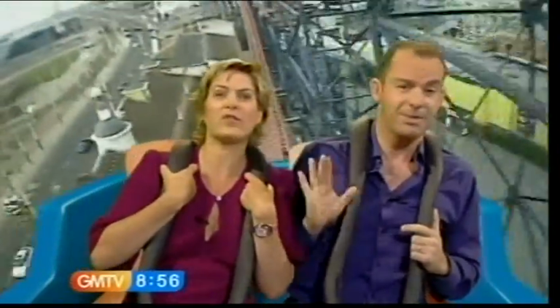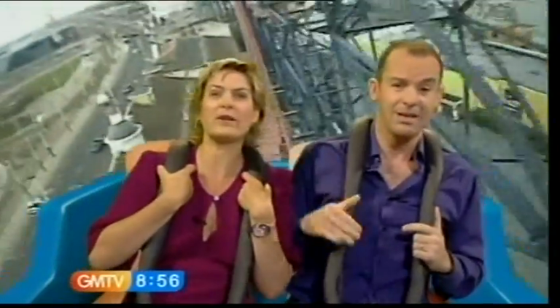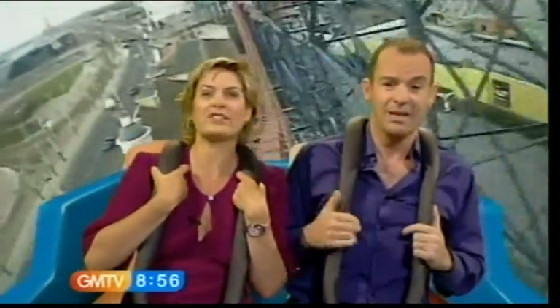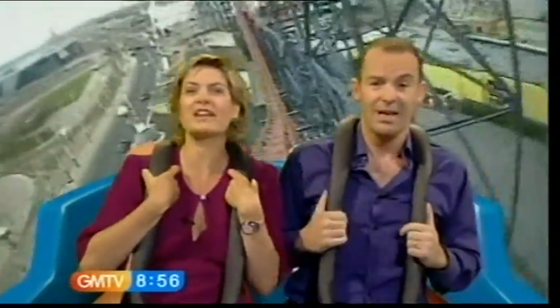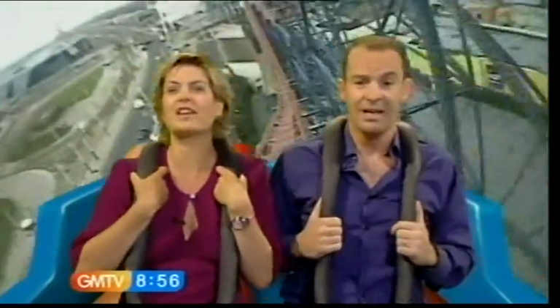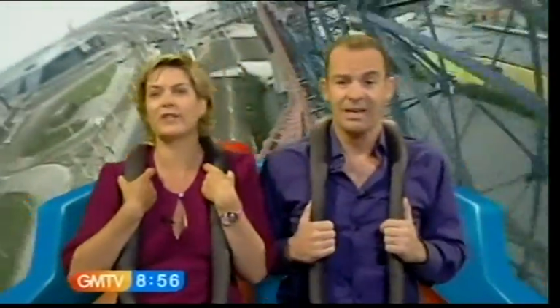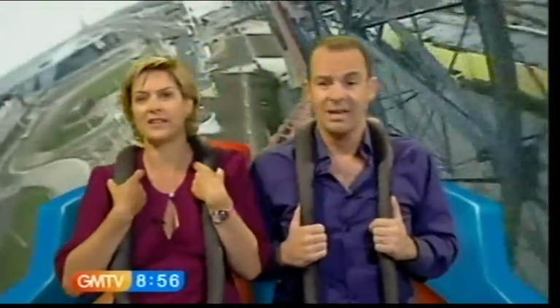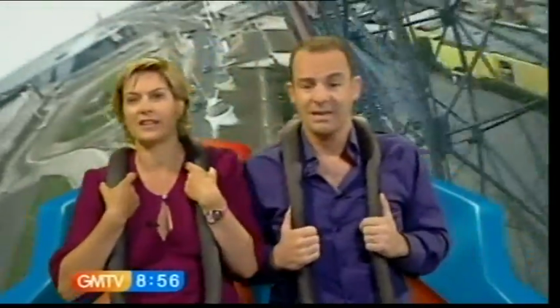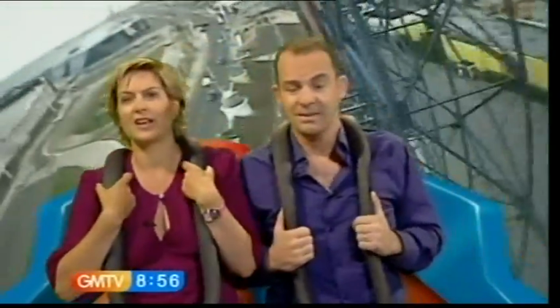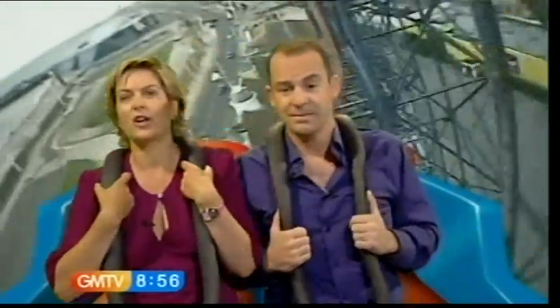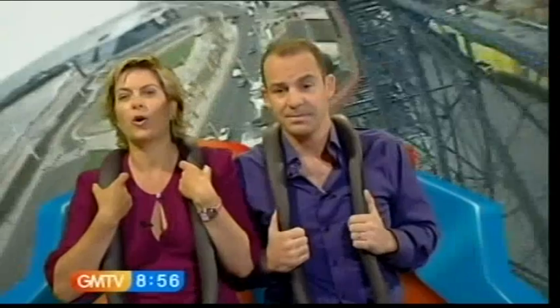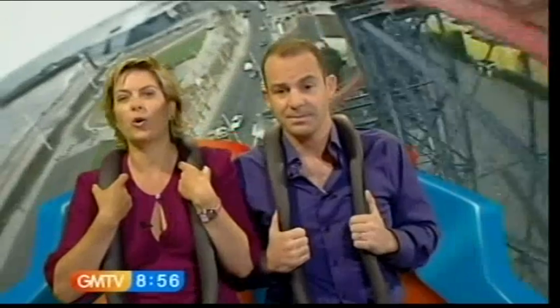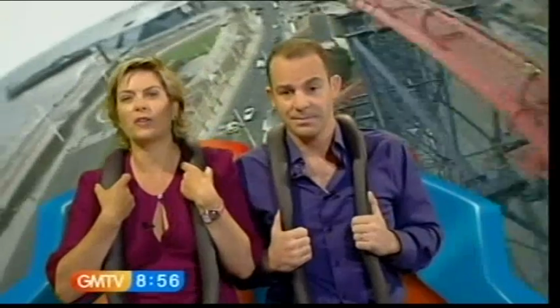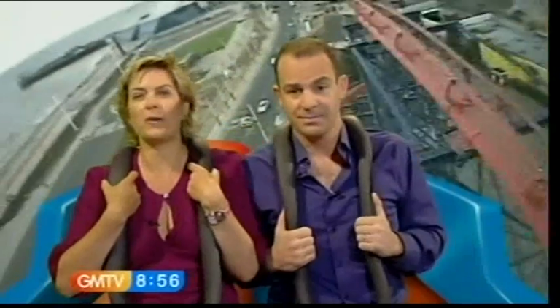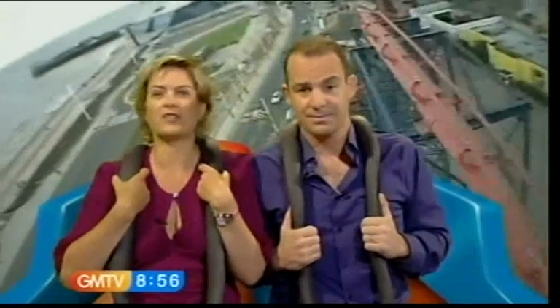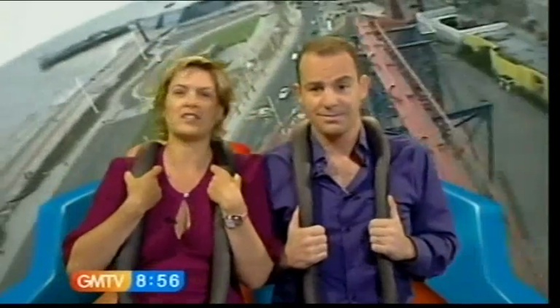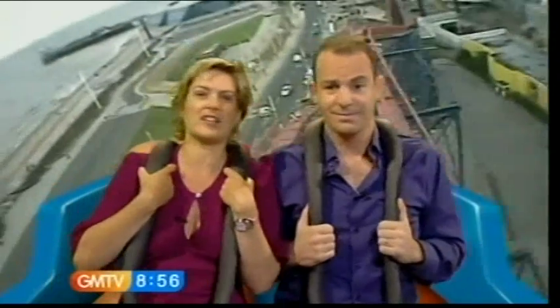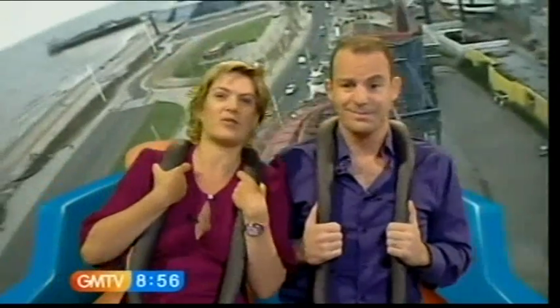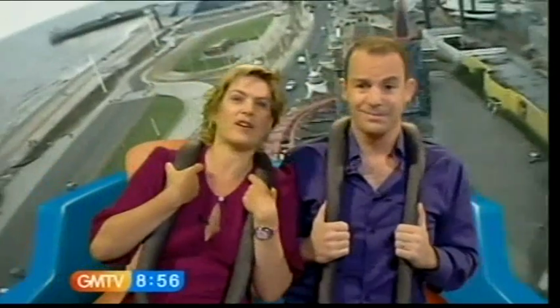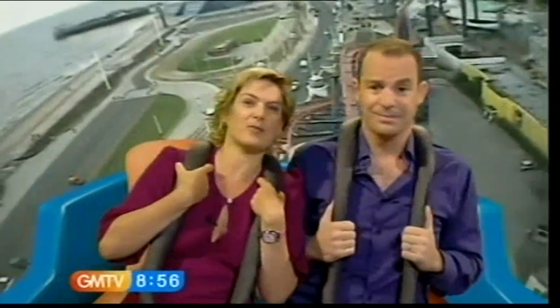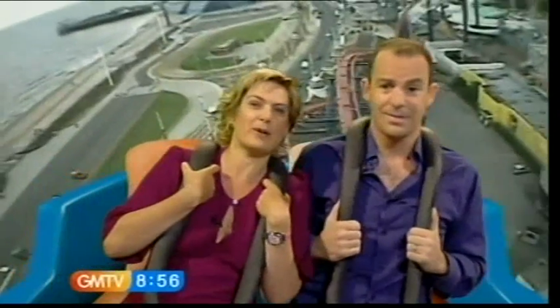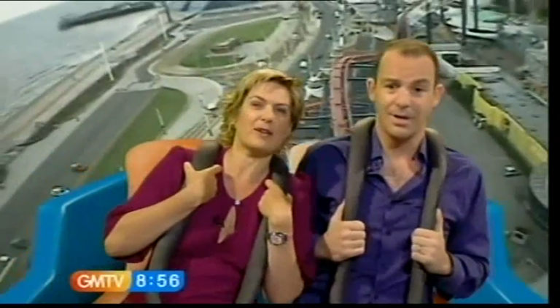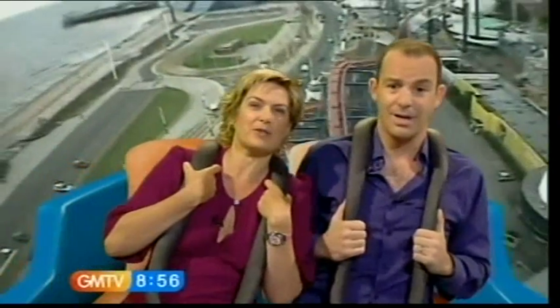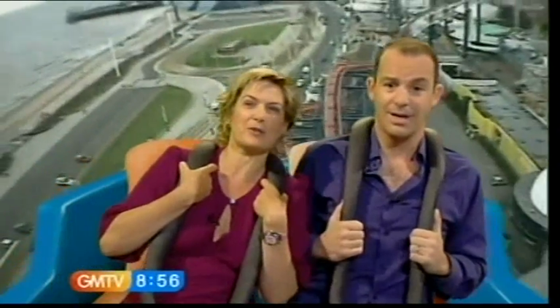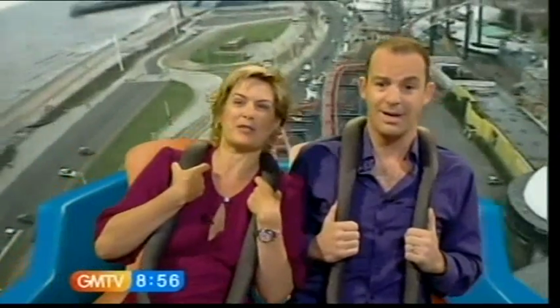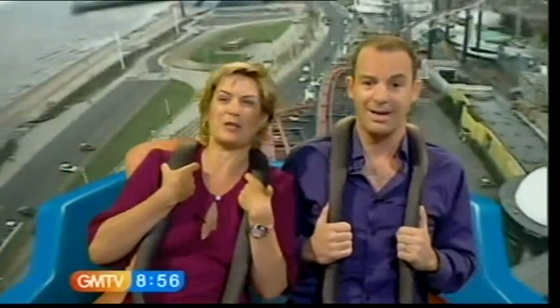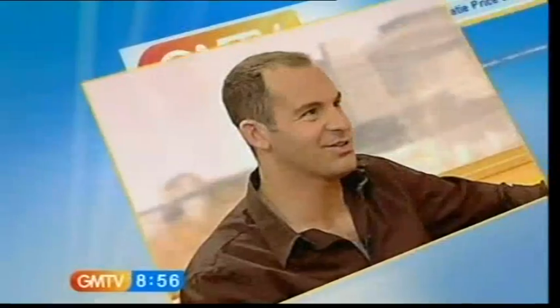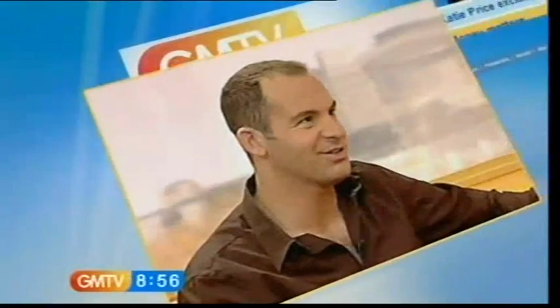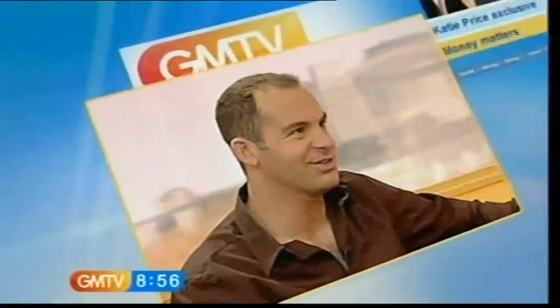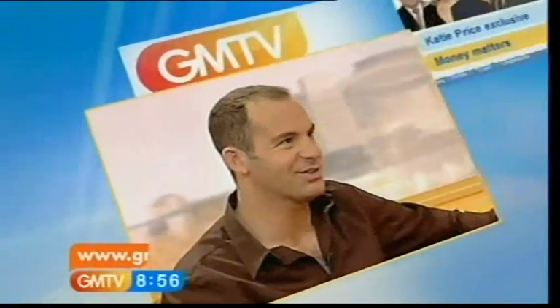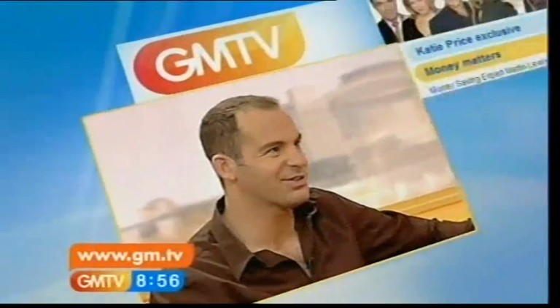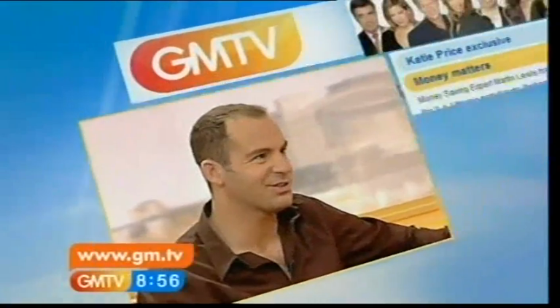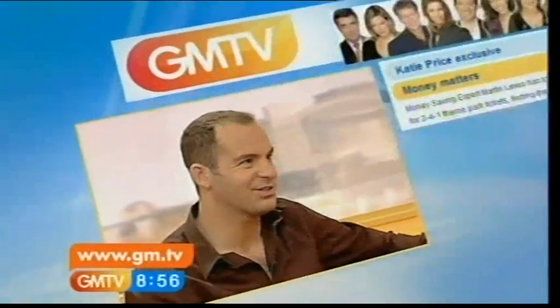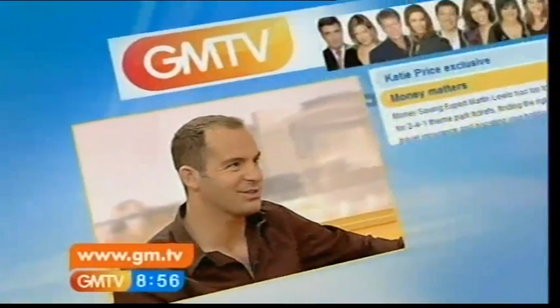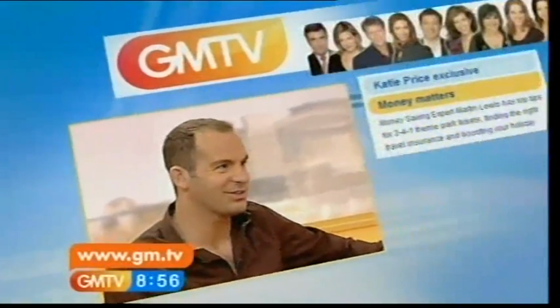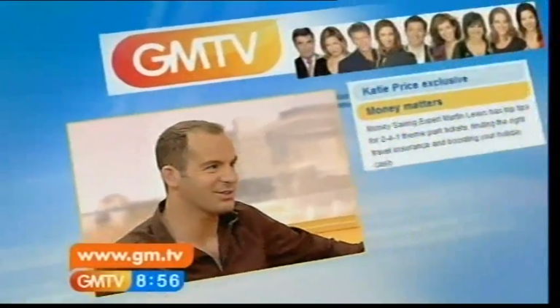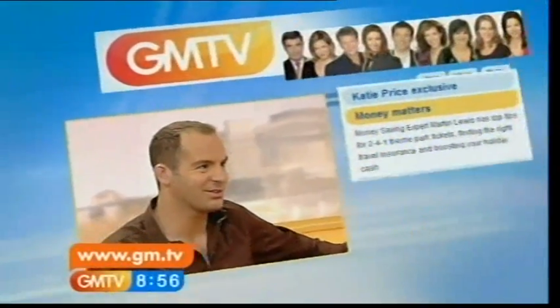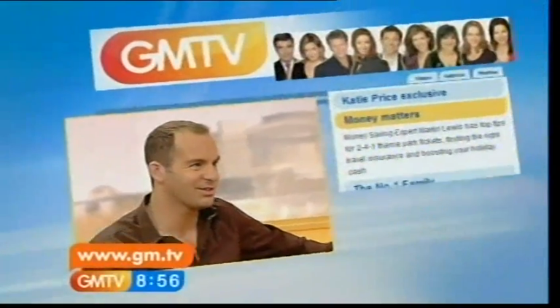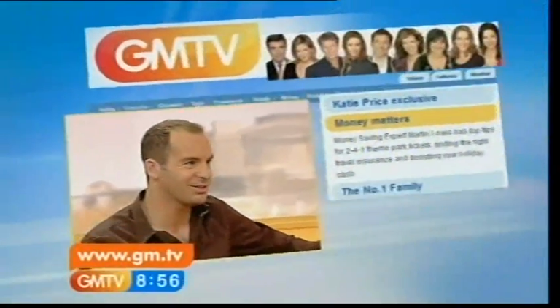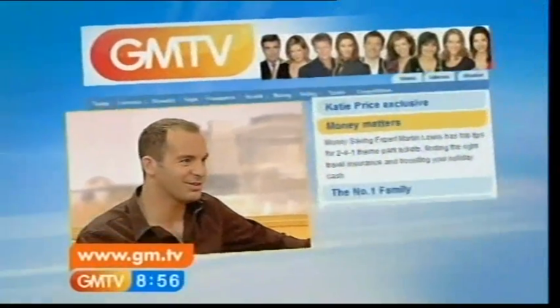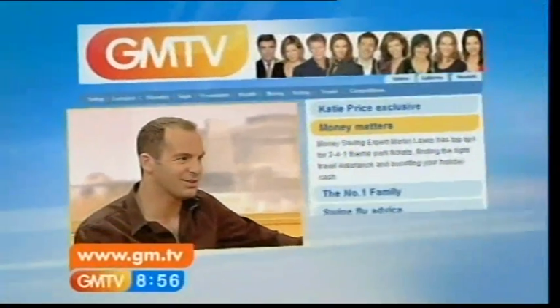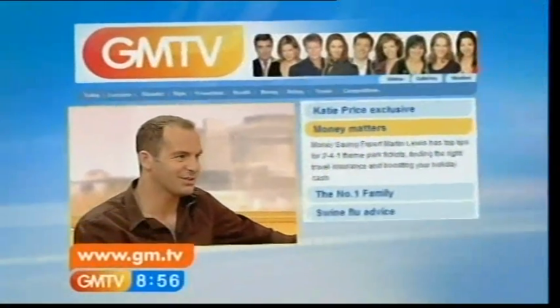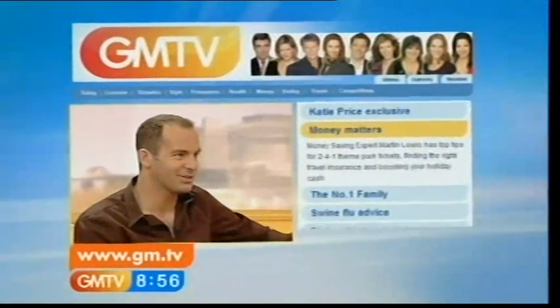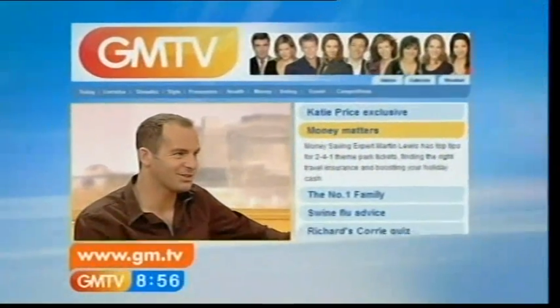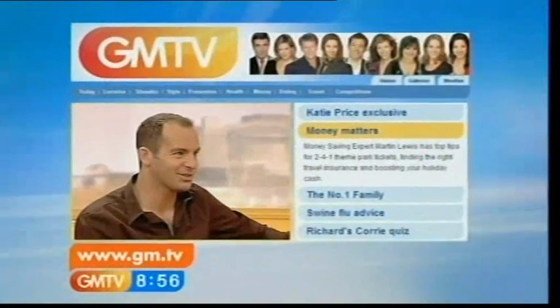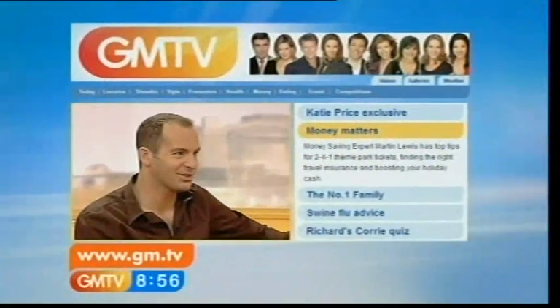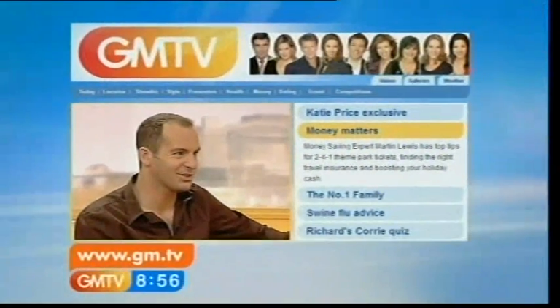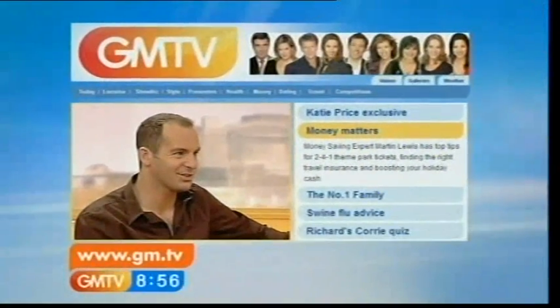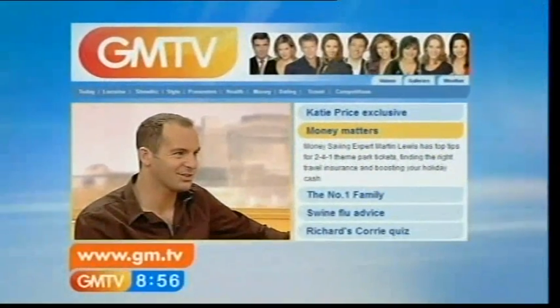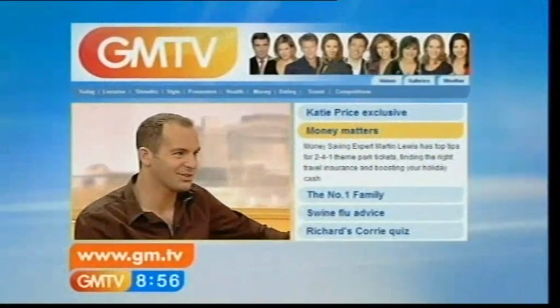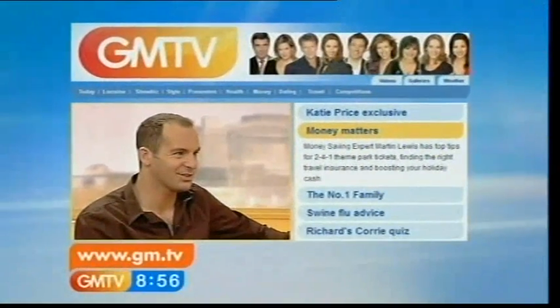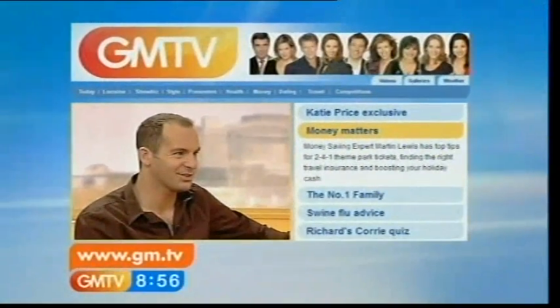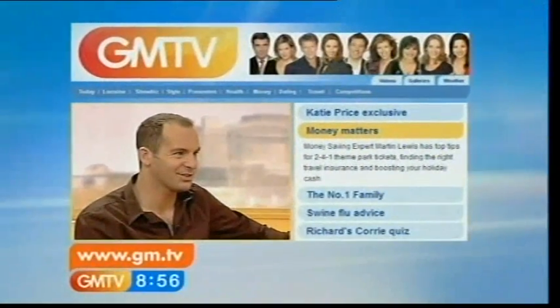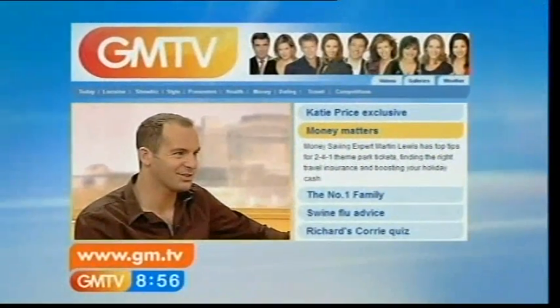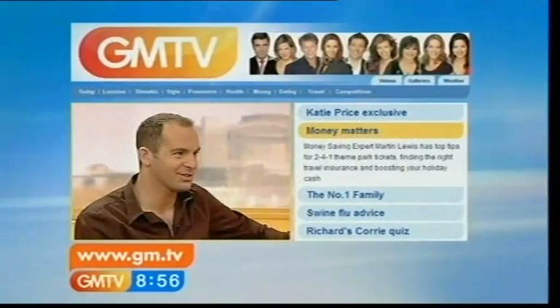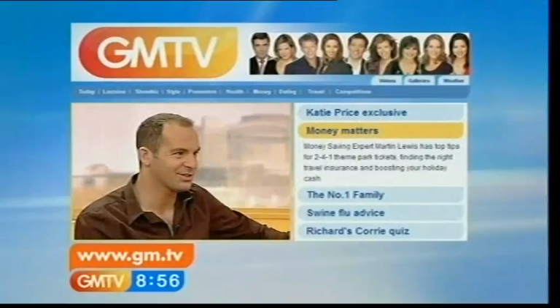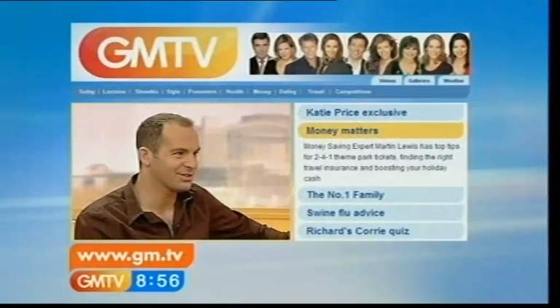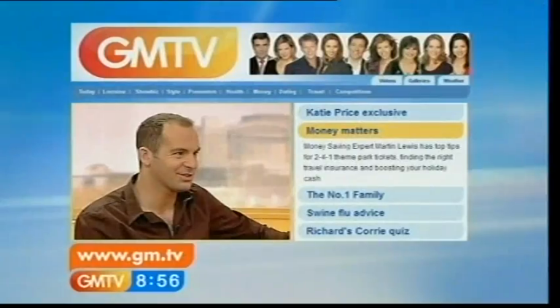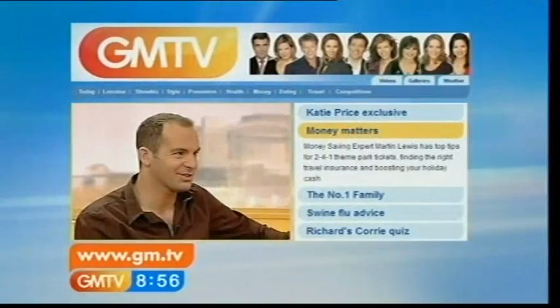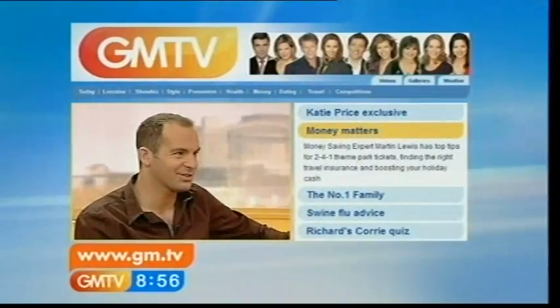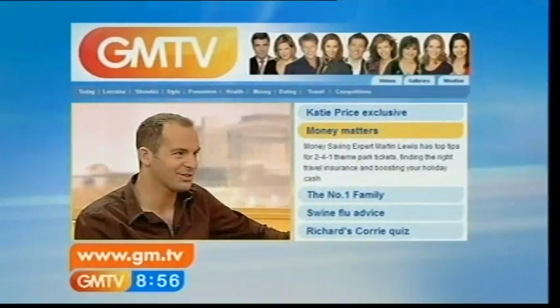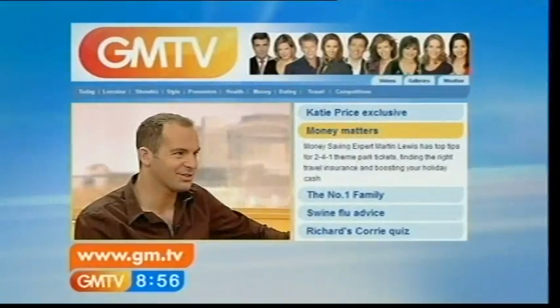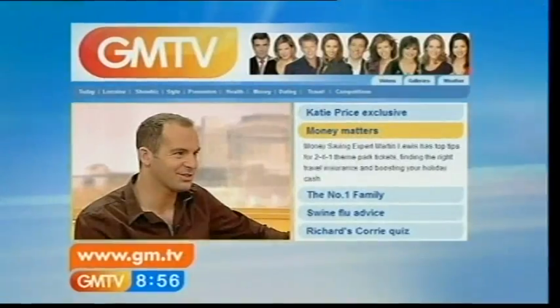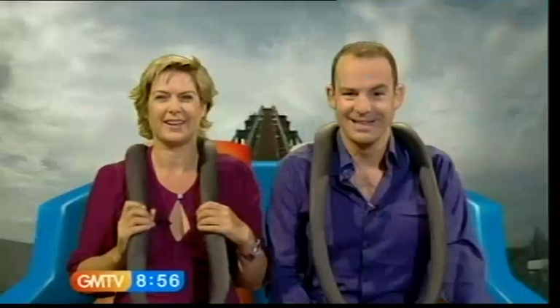If you've missed any of it, all of Martin's advice is on the website — GM.tv.